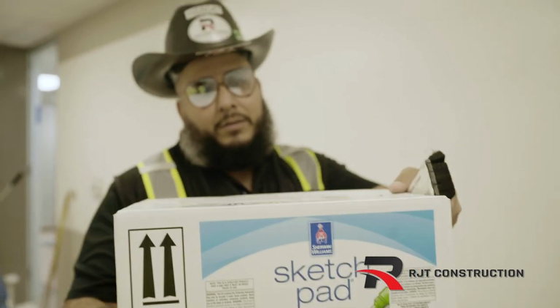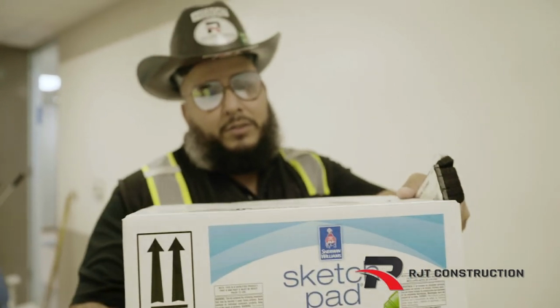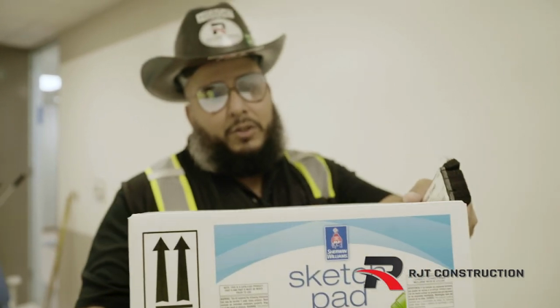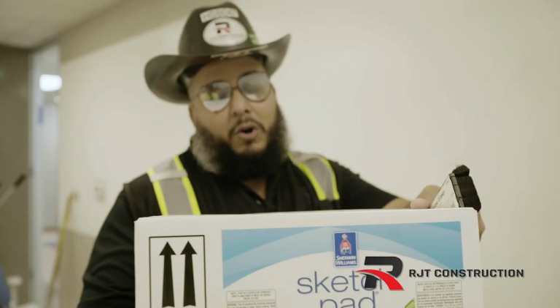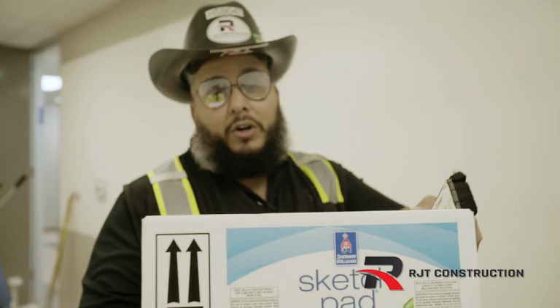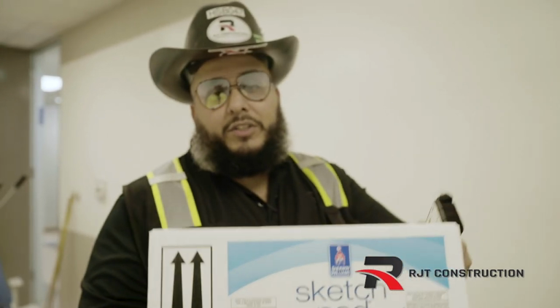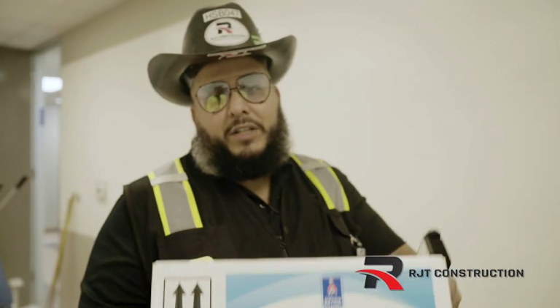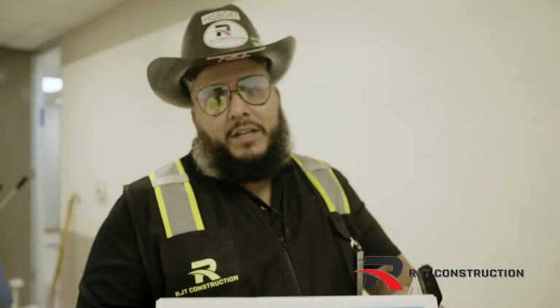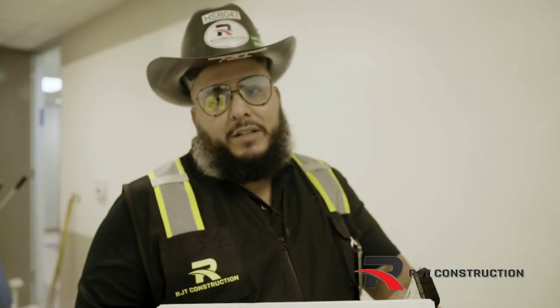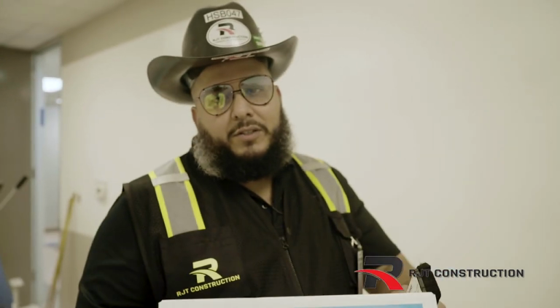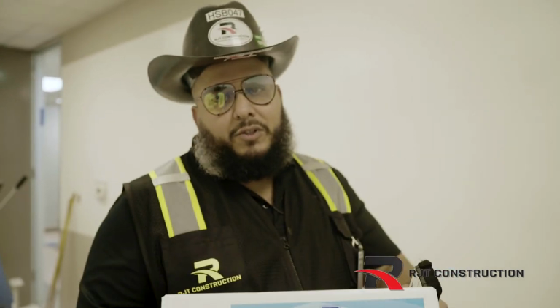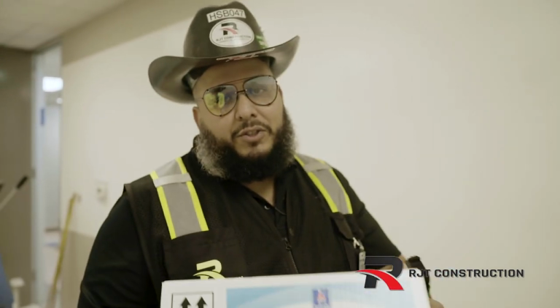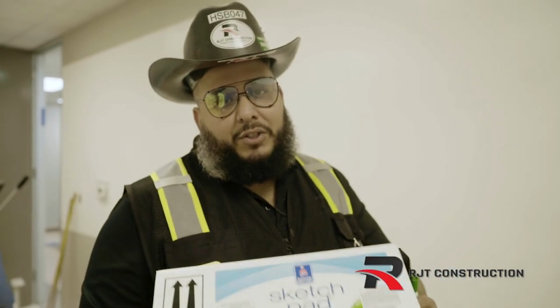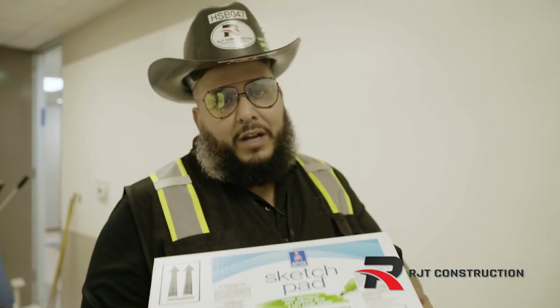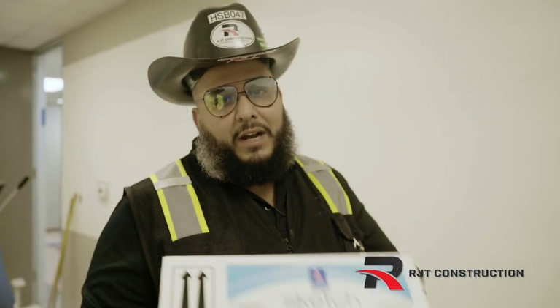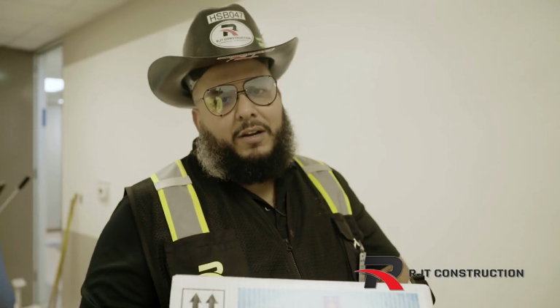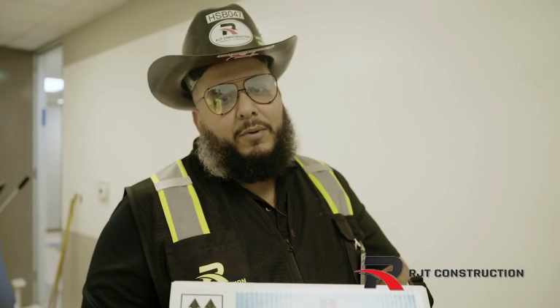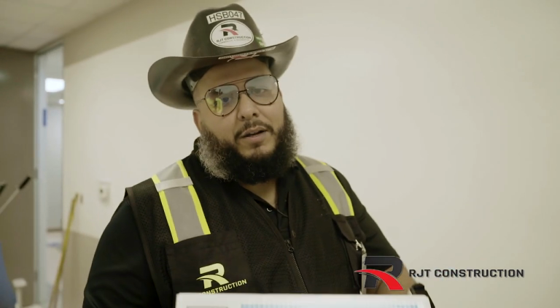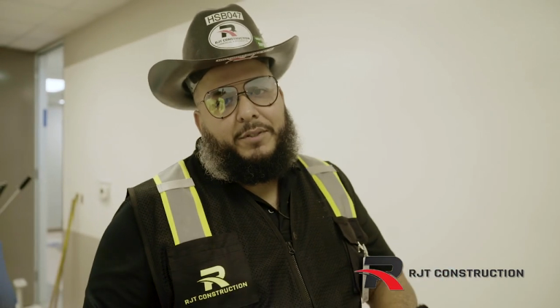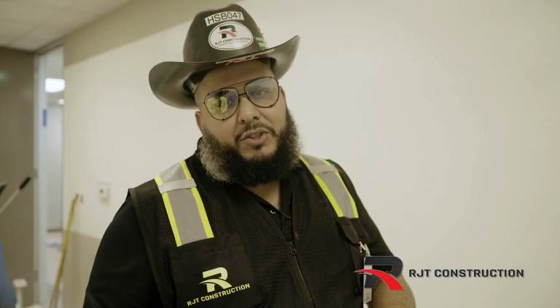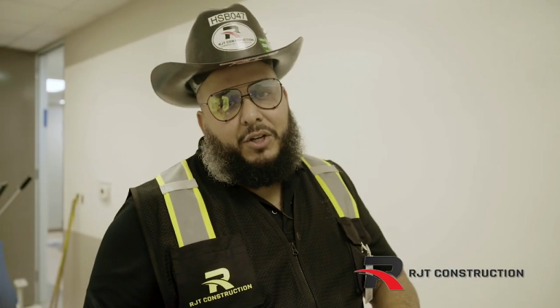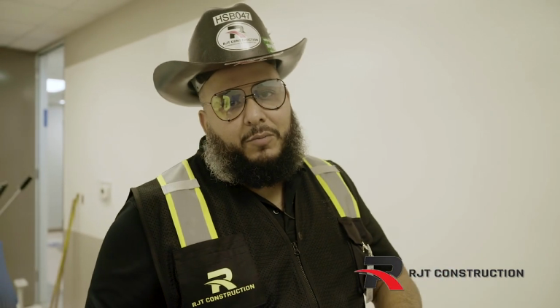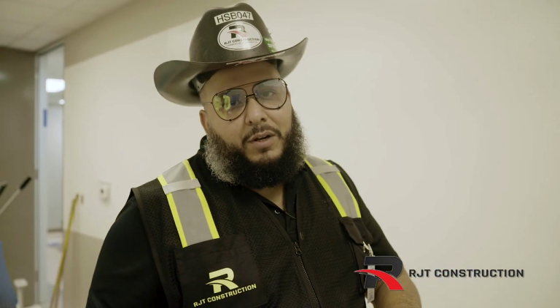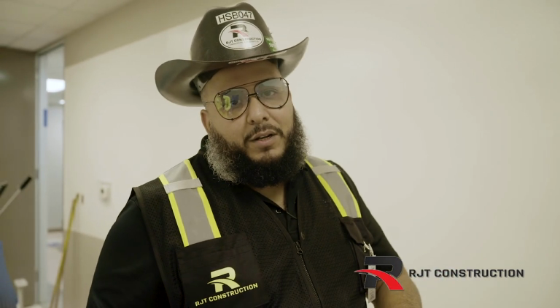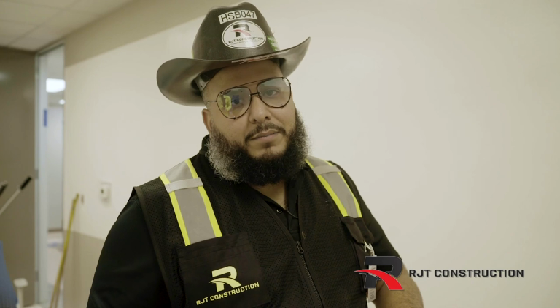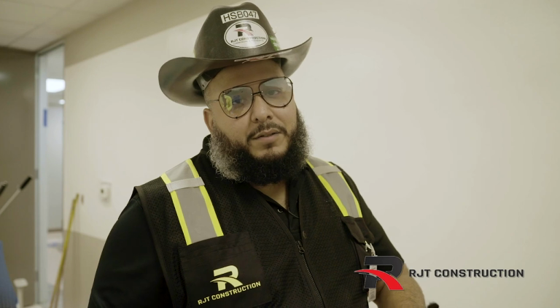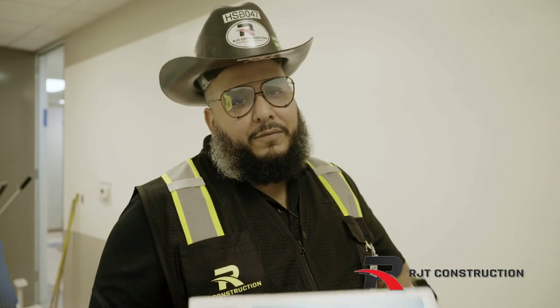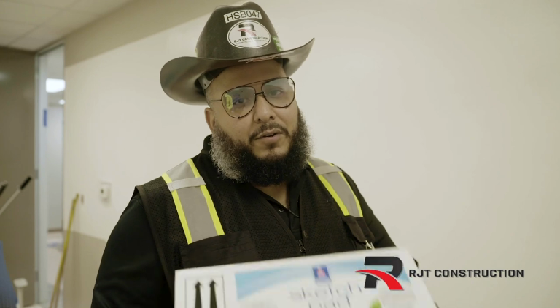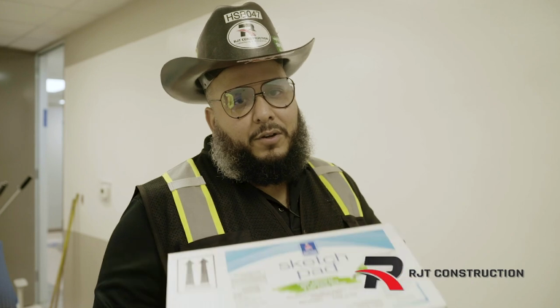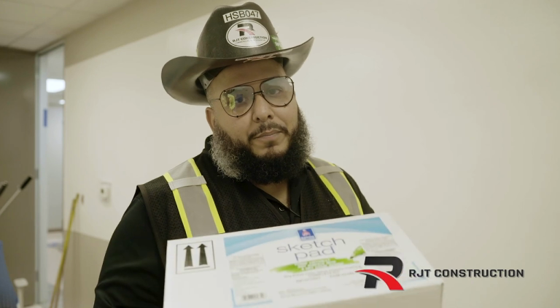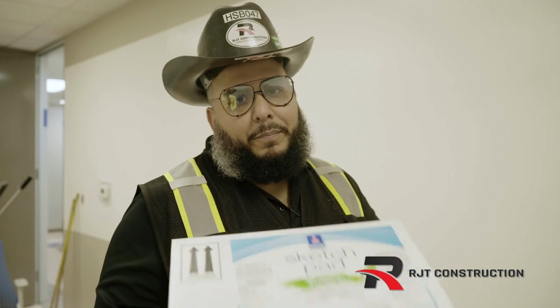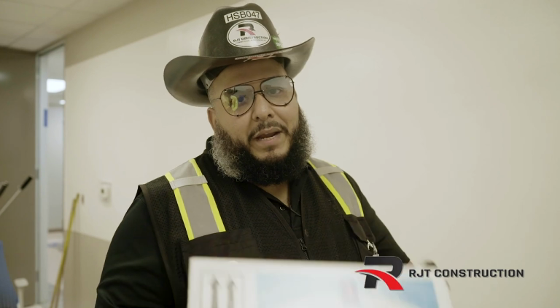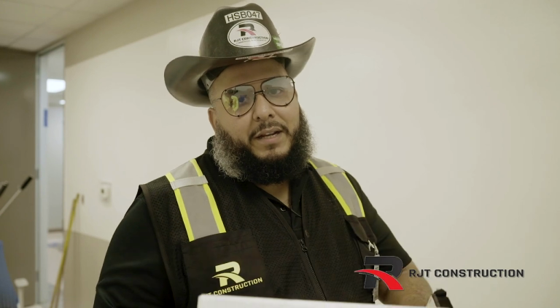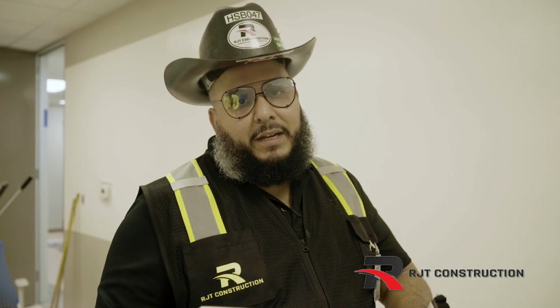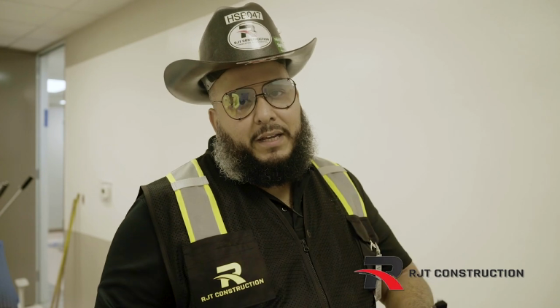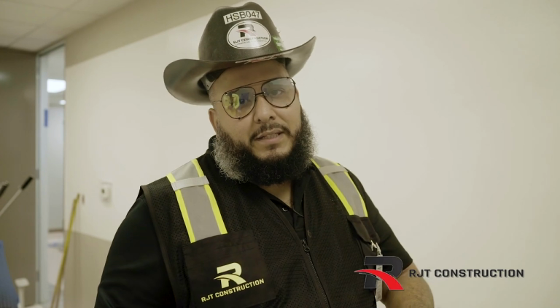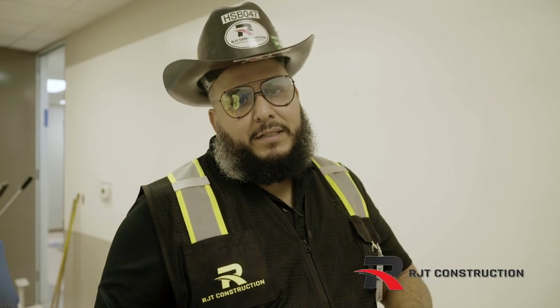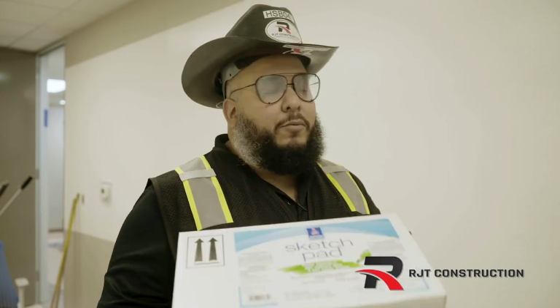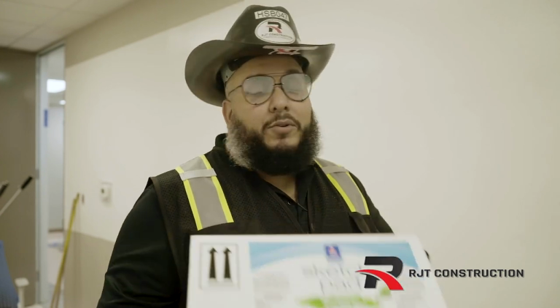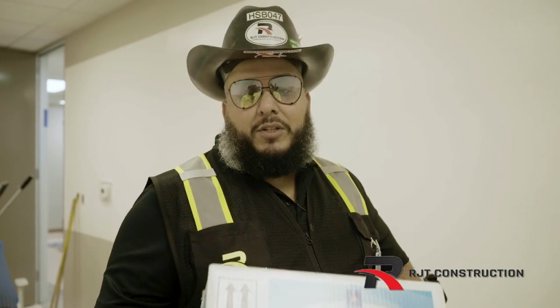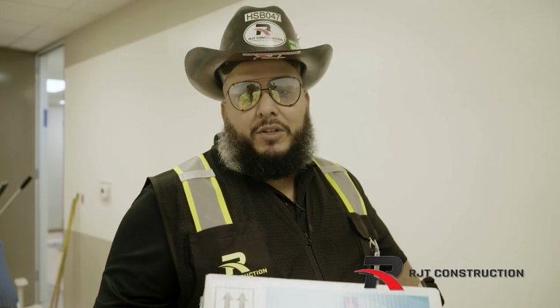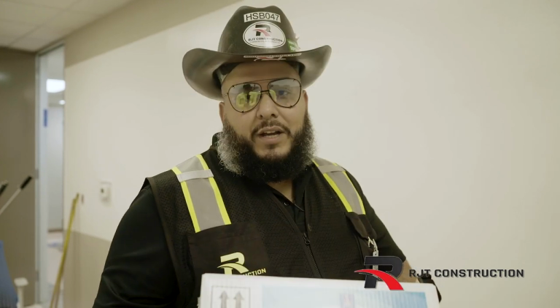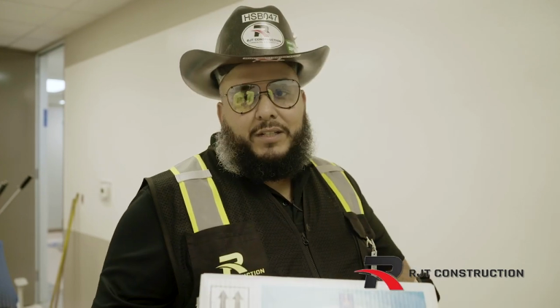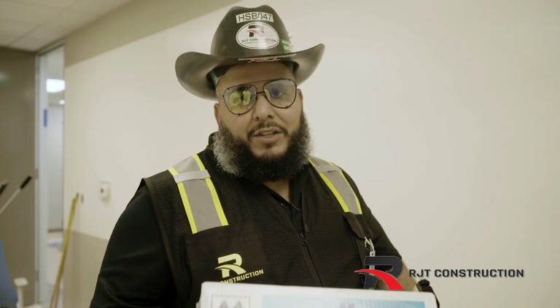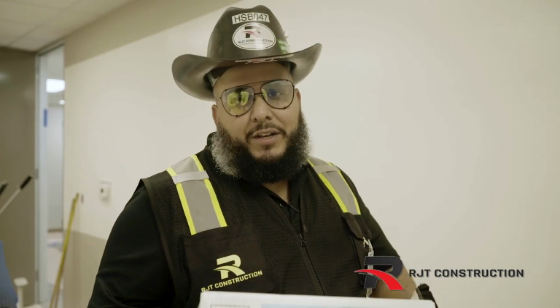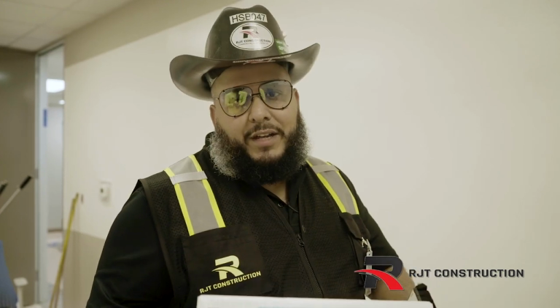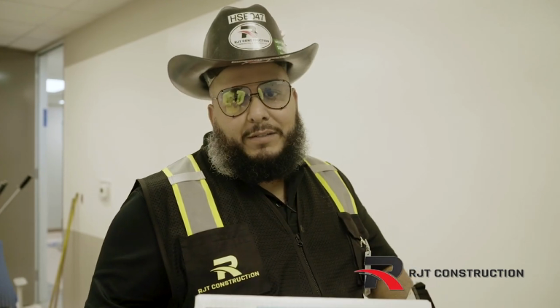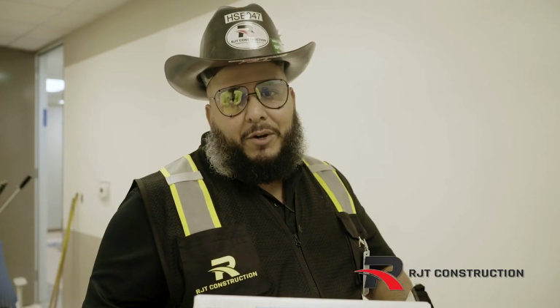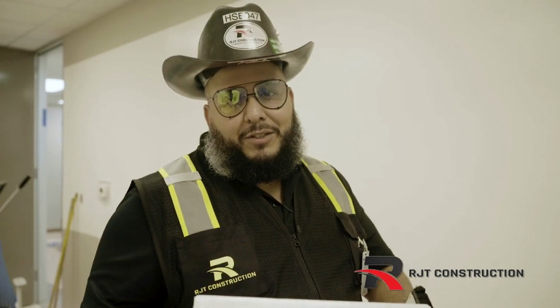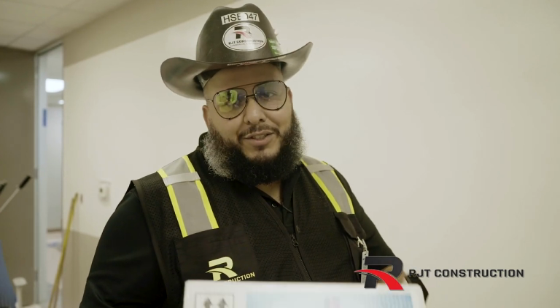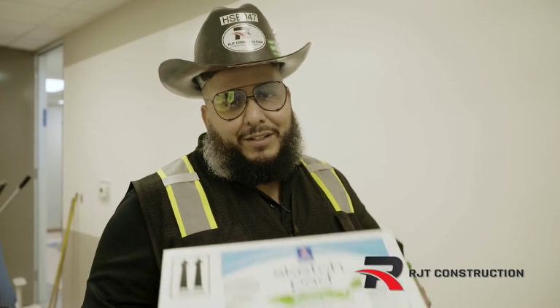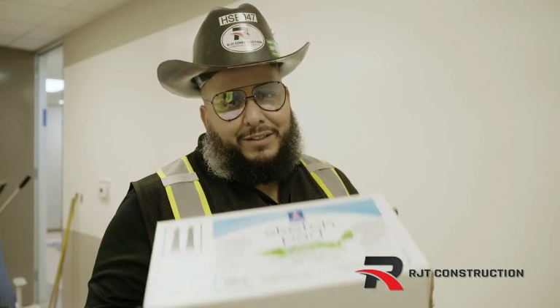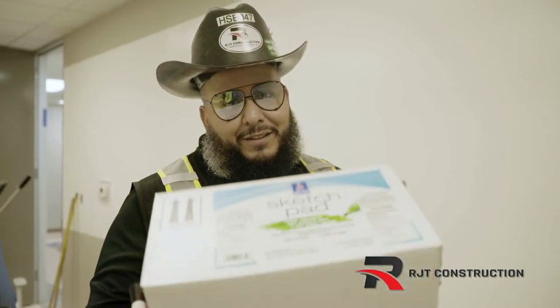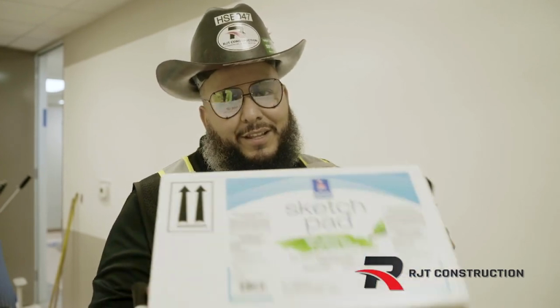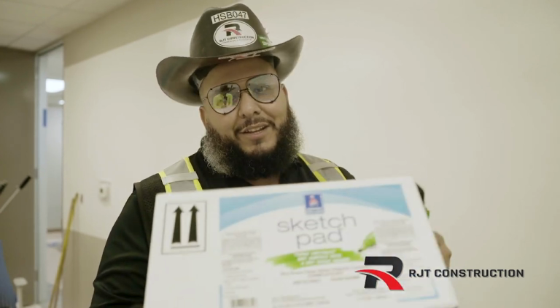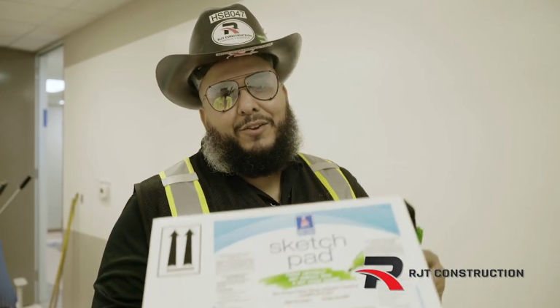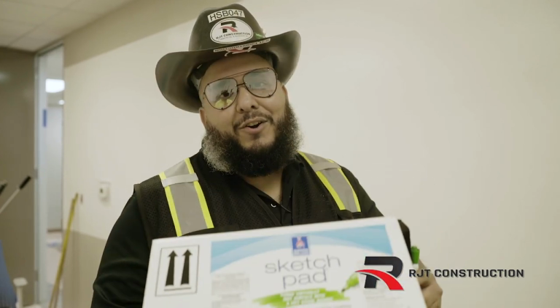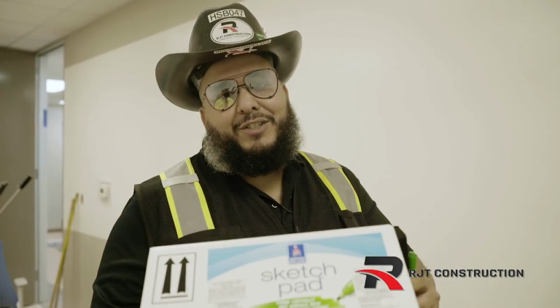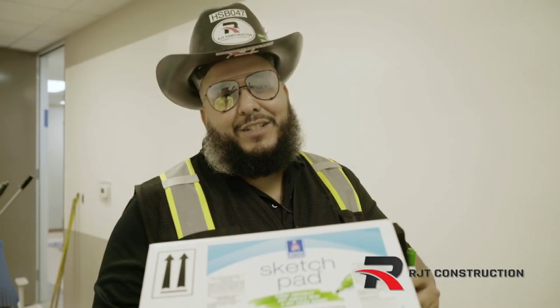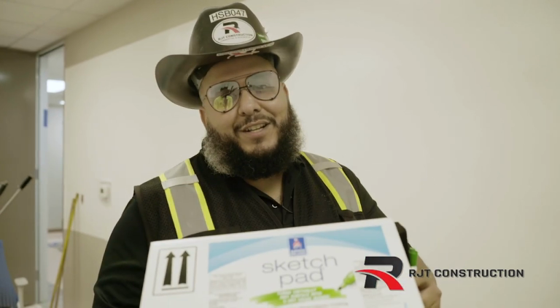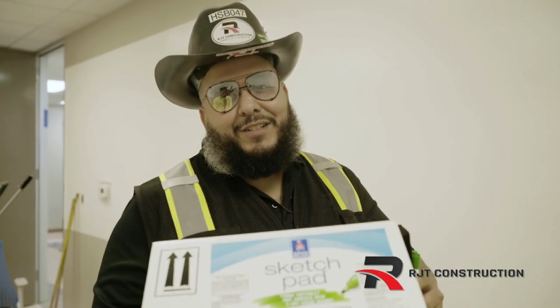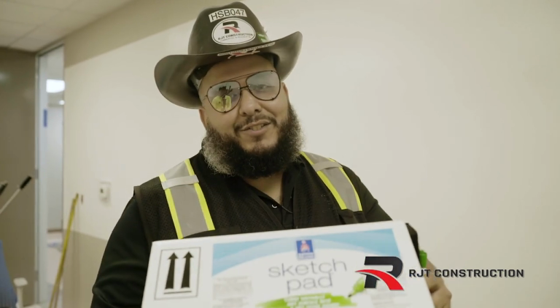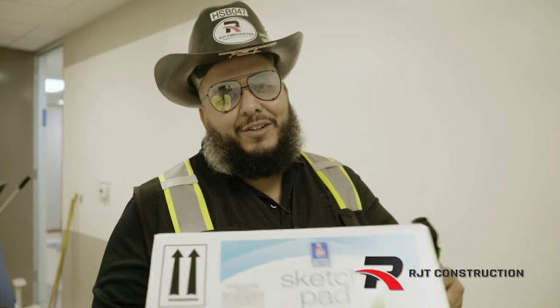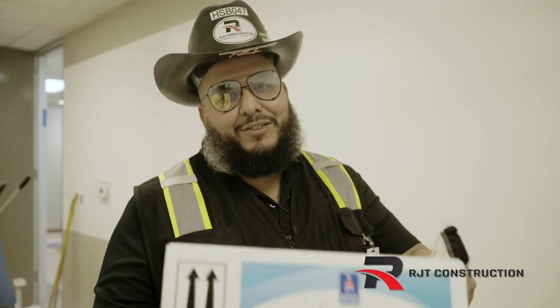RJT Construction highly recommends Sherwin-Williams for all your painting needs. We'll see you guys on the next project — thank you, RJT Construction.